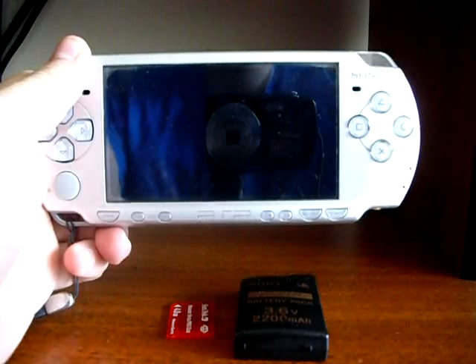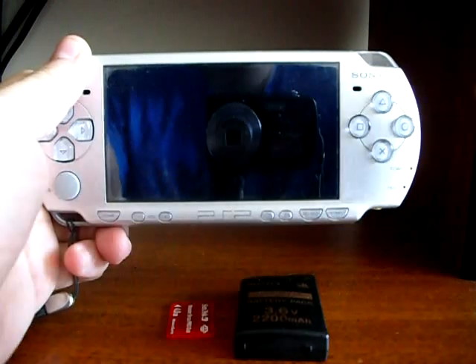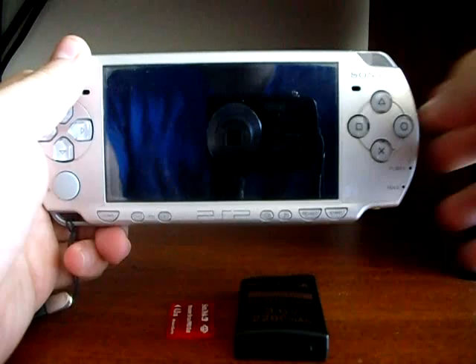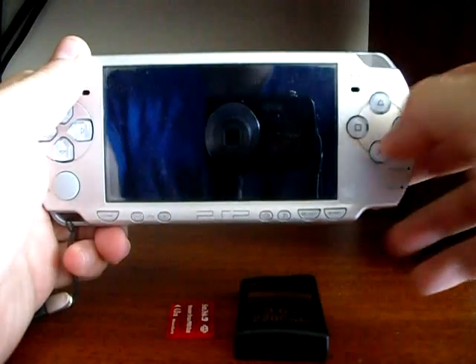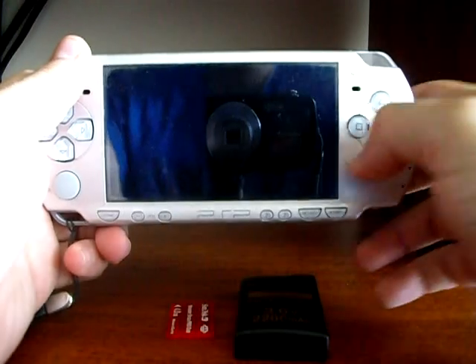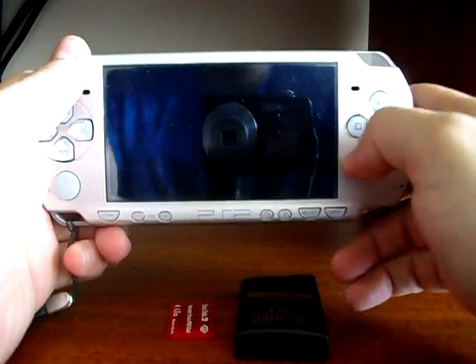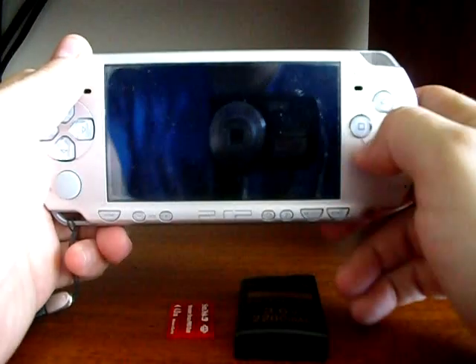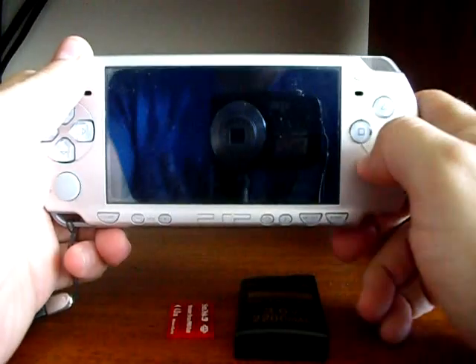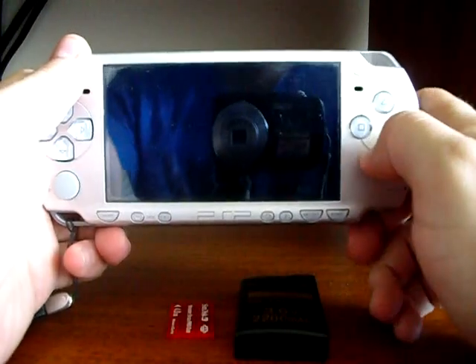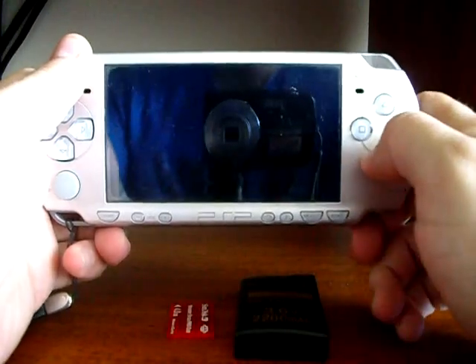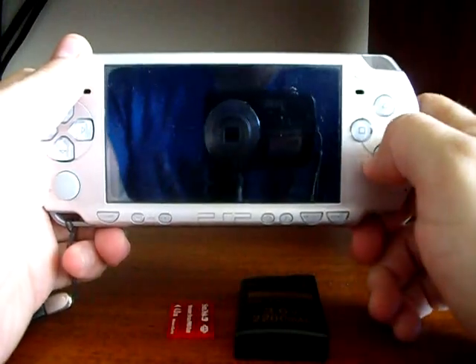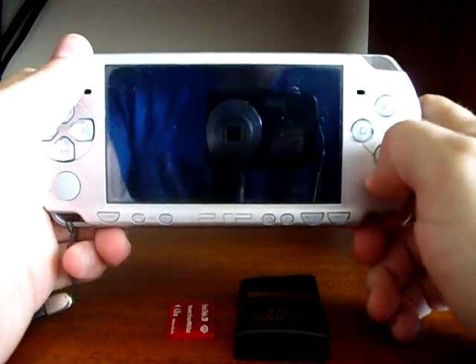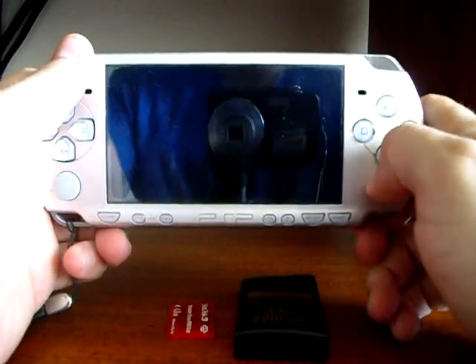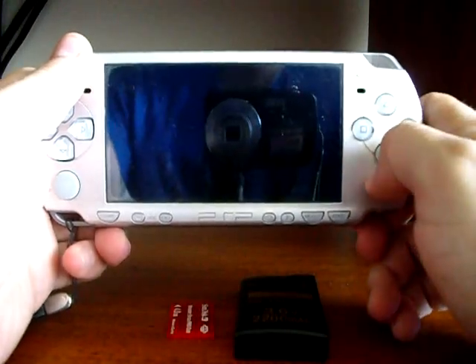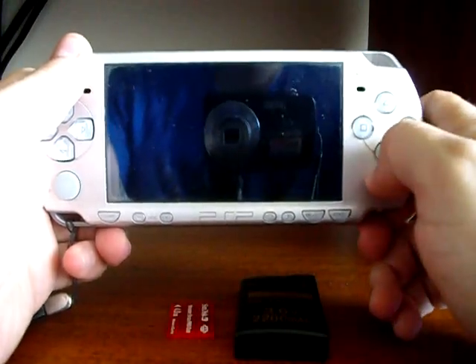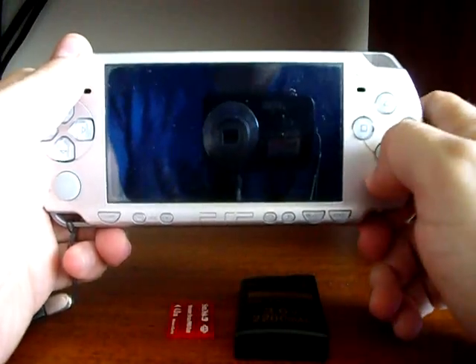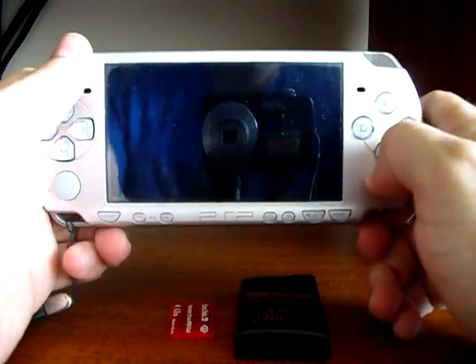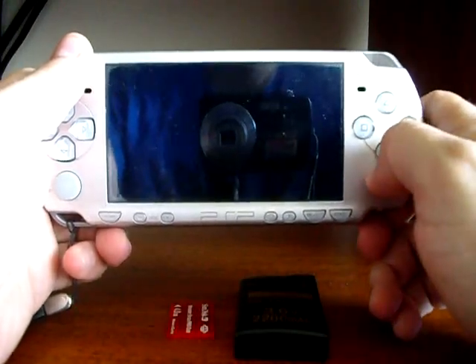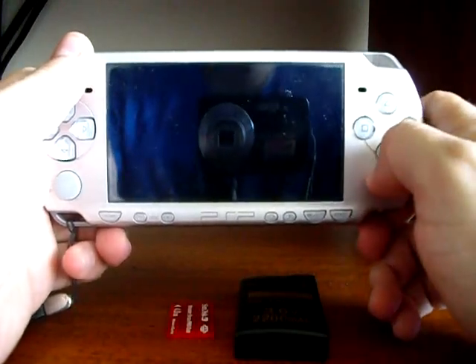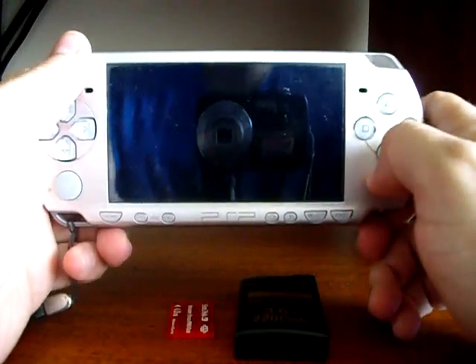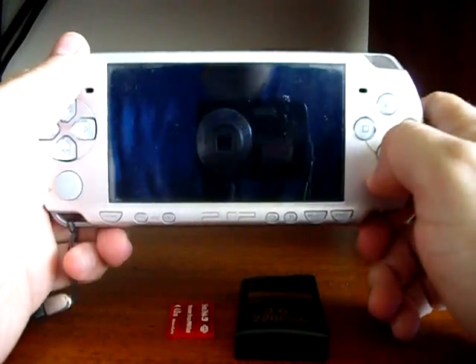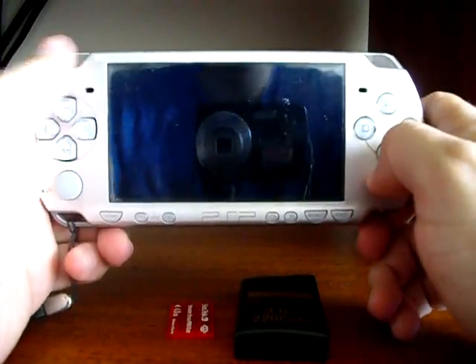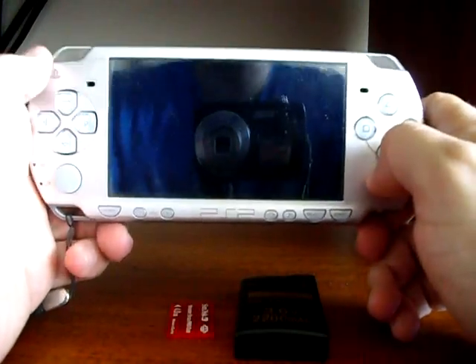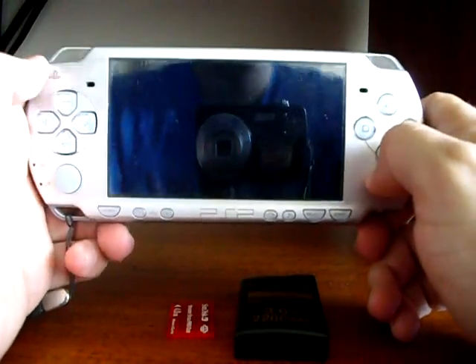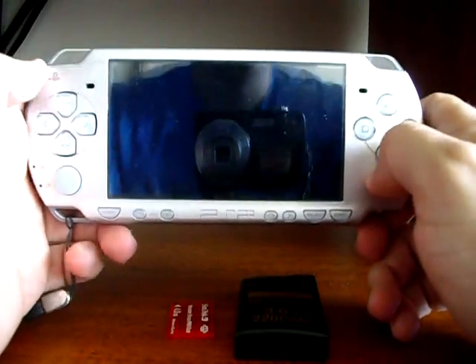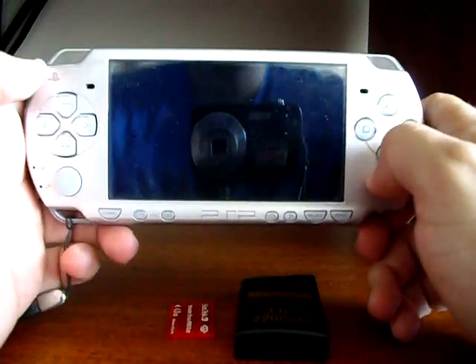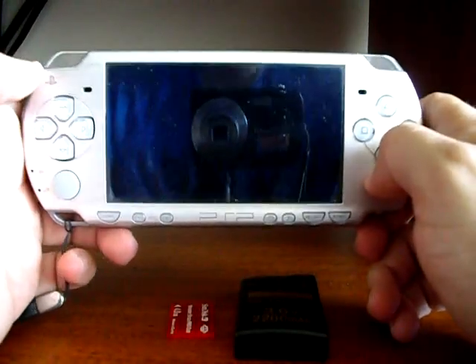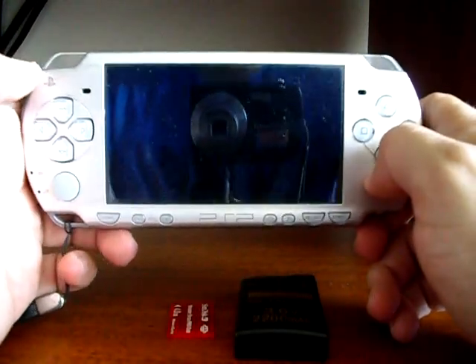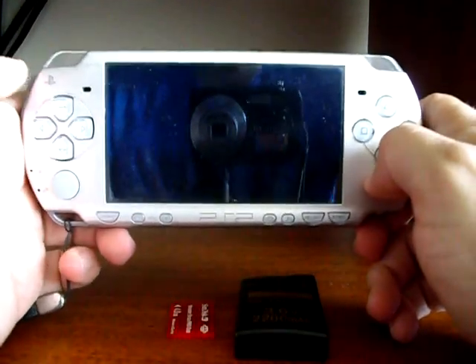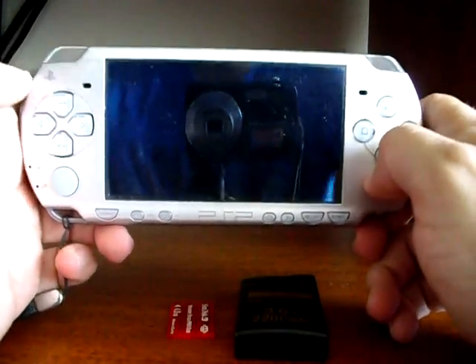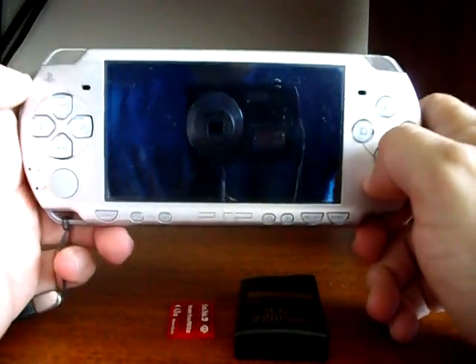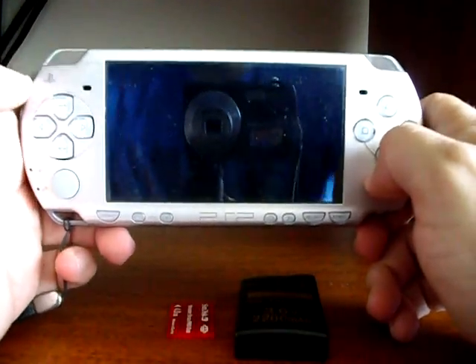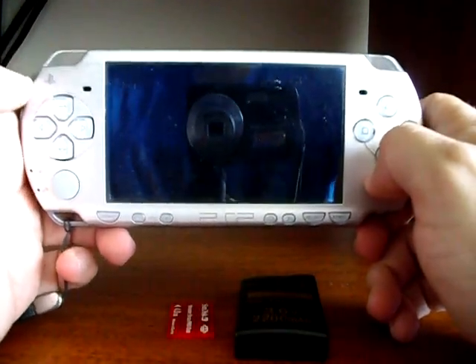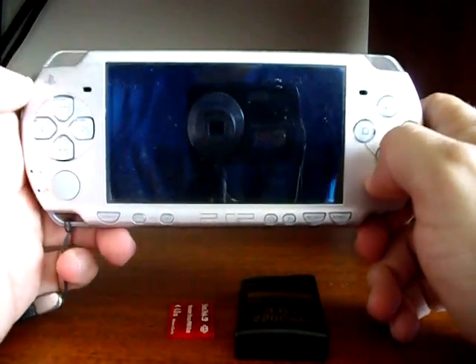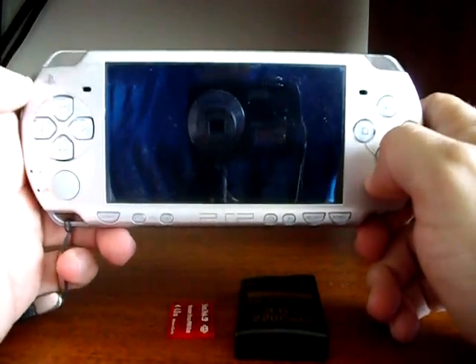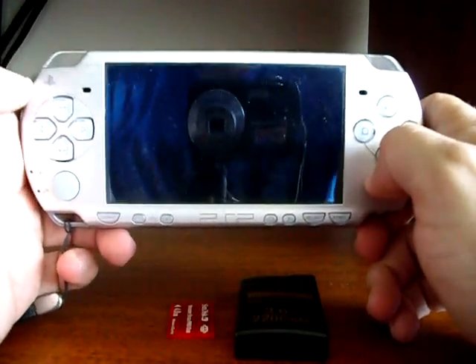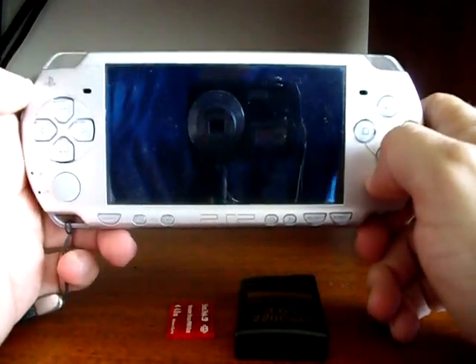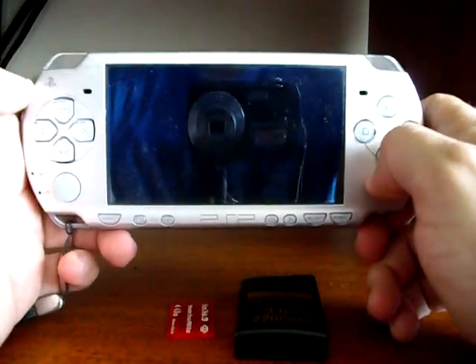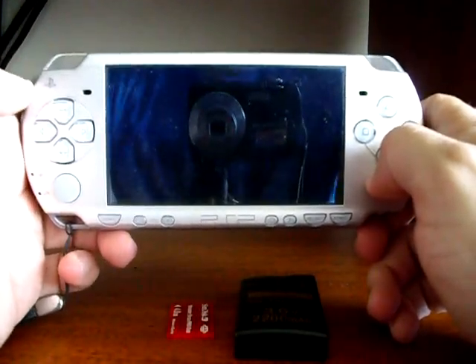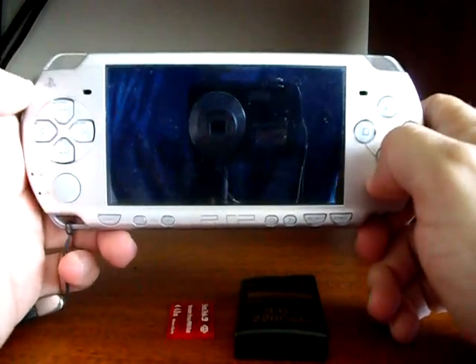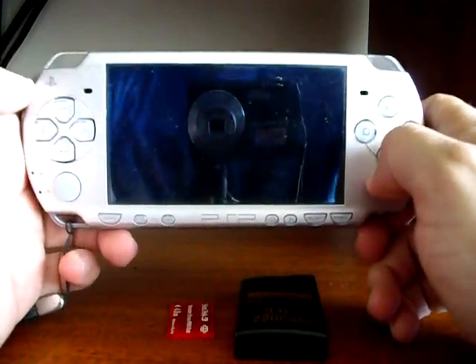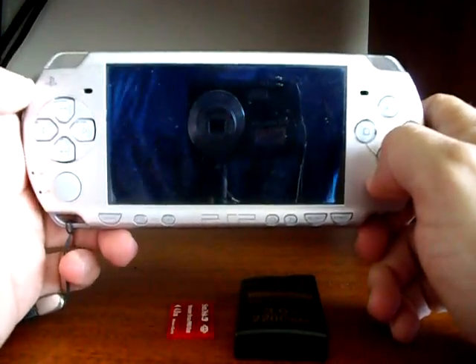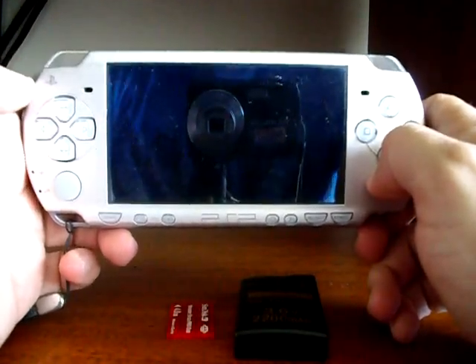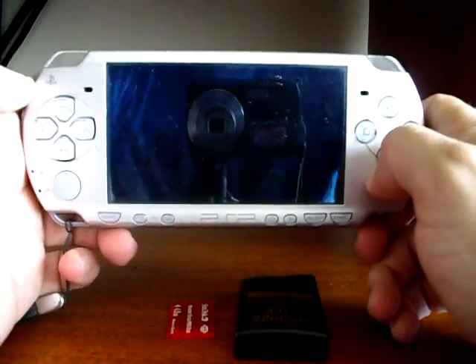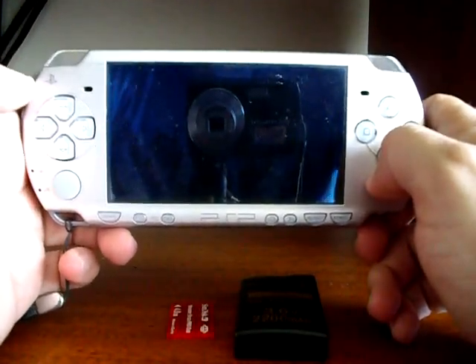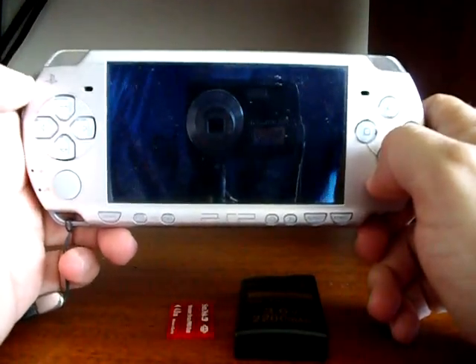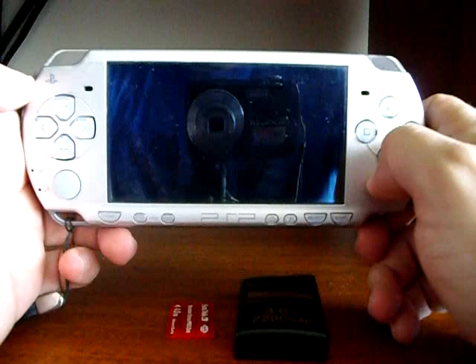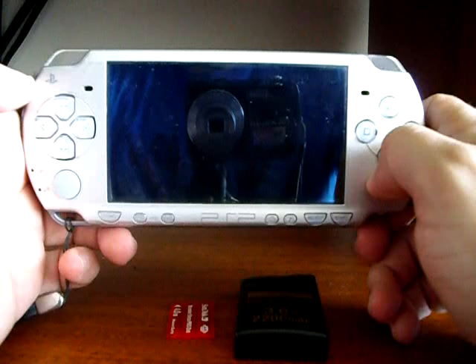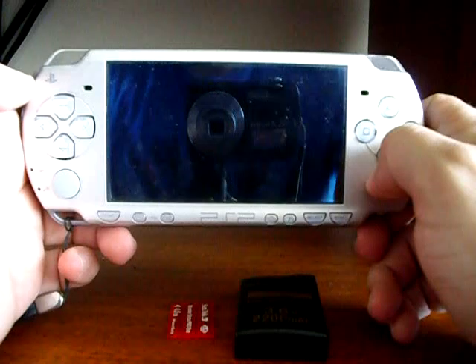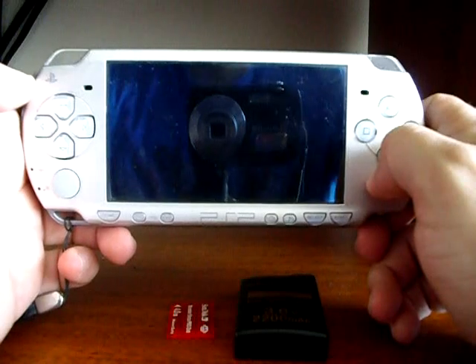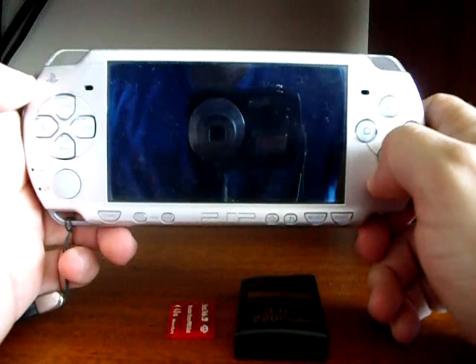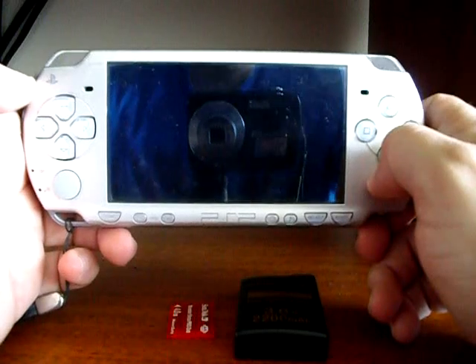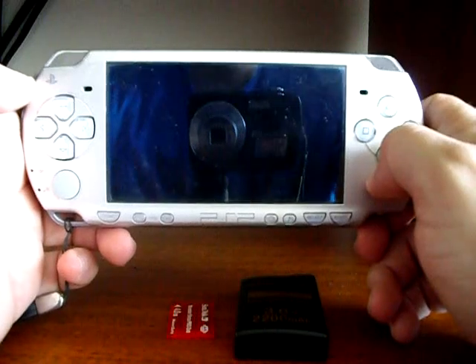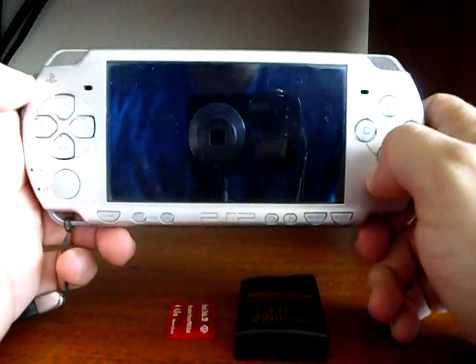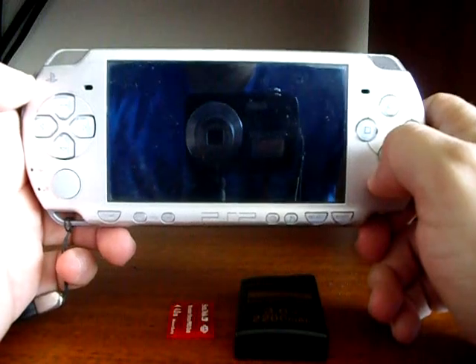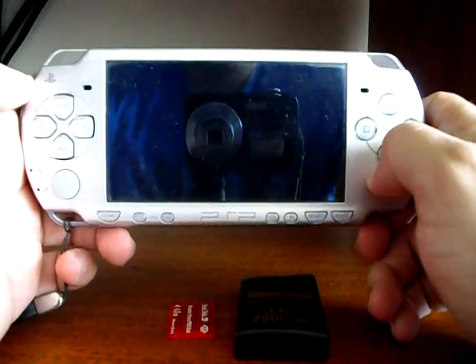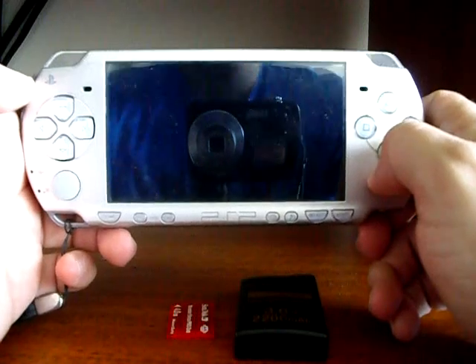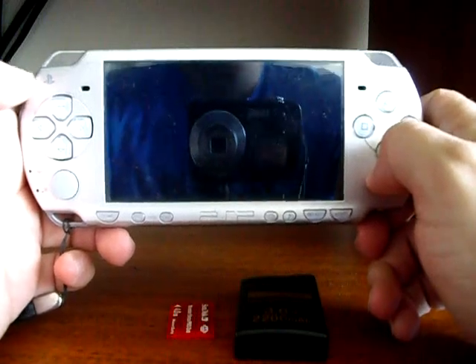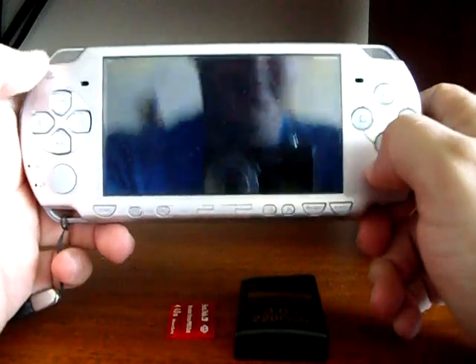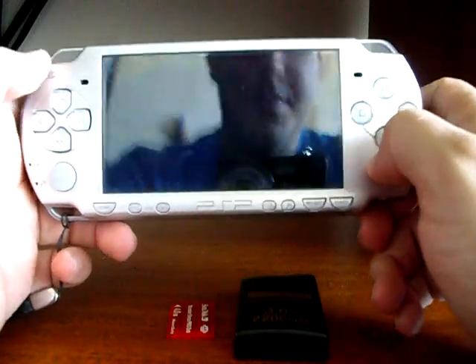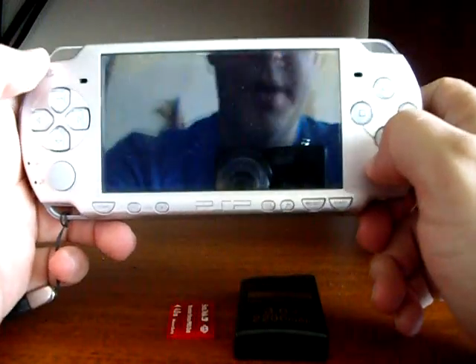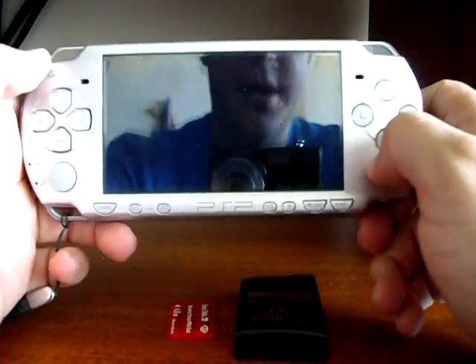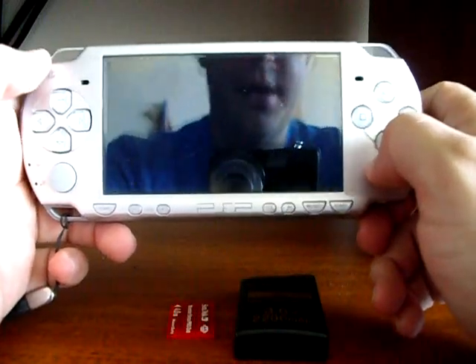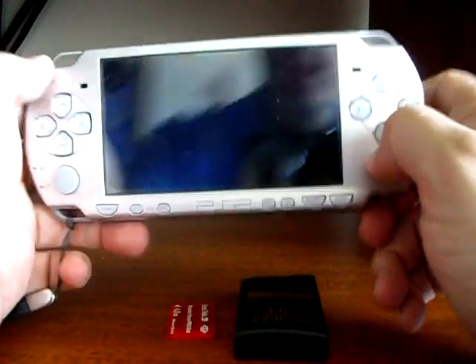You're going to see how to jailbreak a PSP2000 slim to run homebrews and backups.